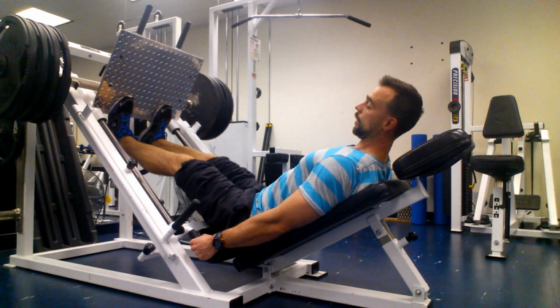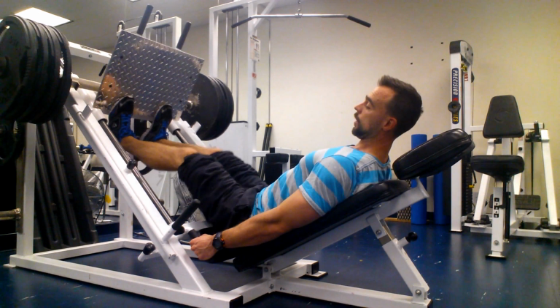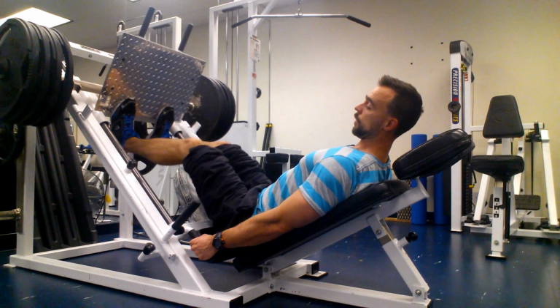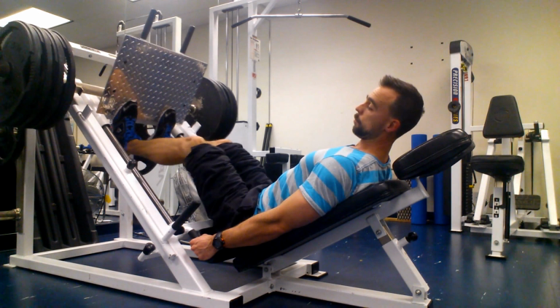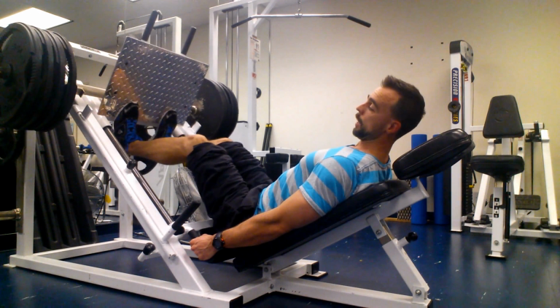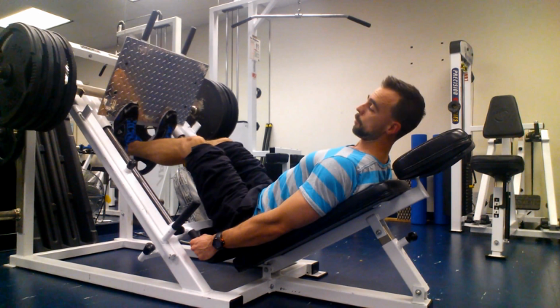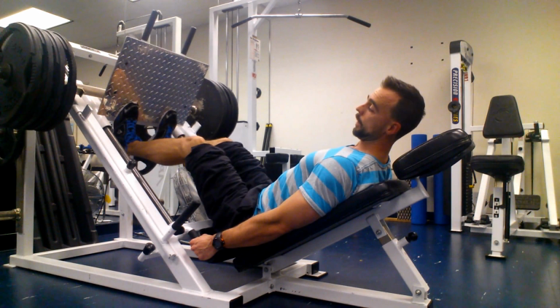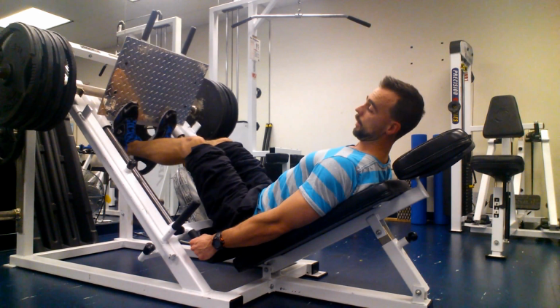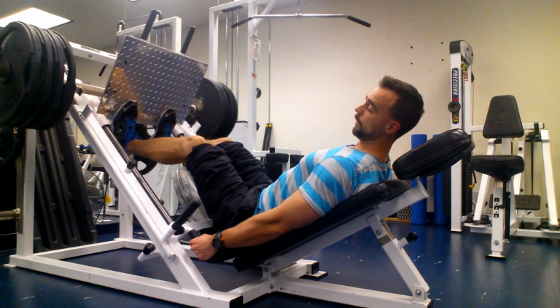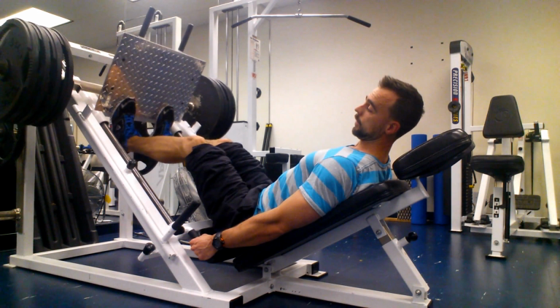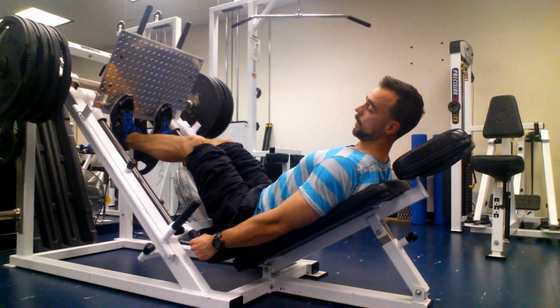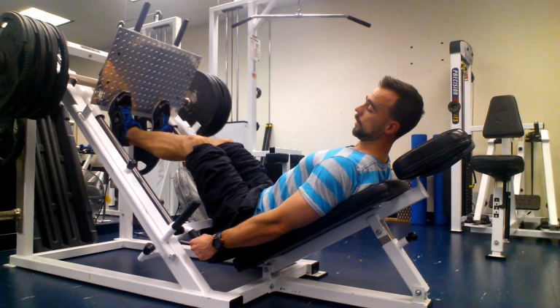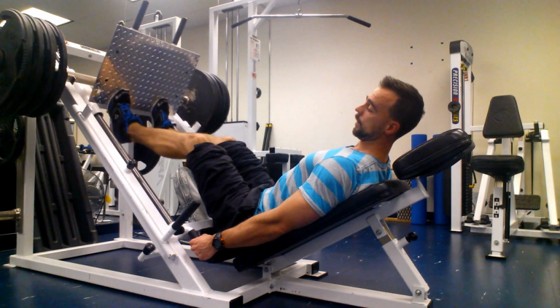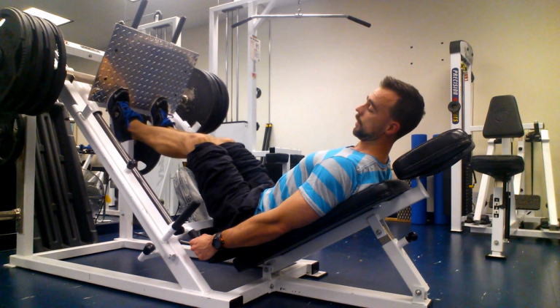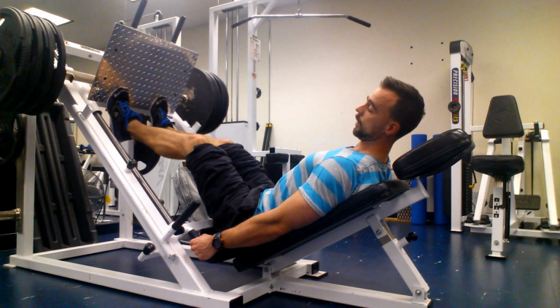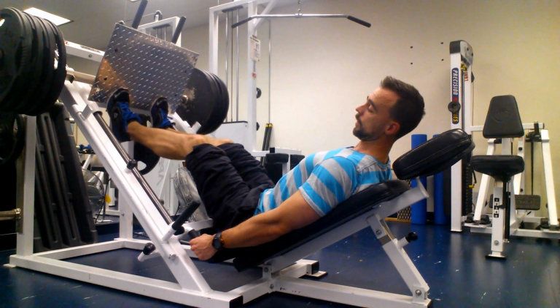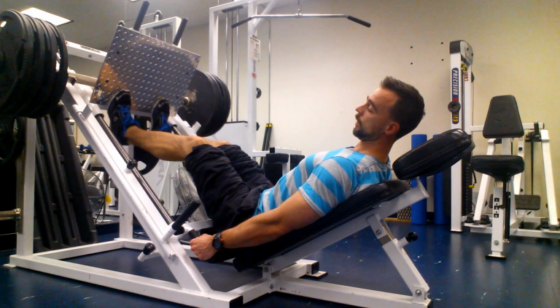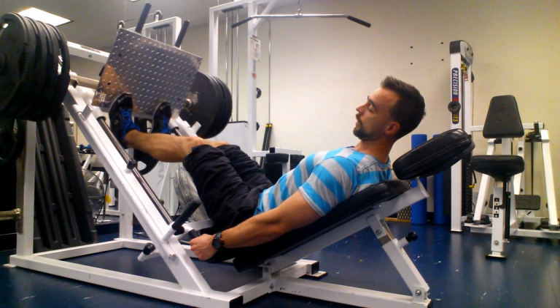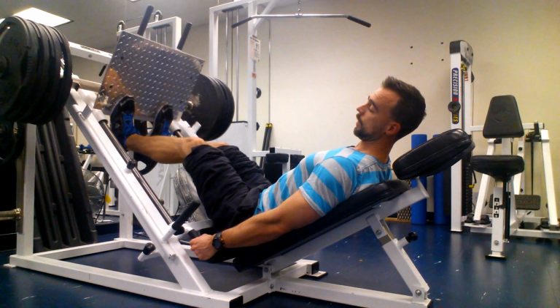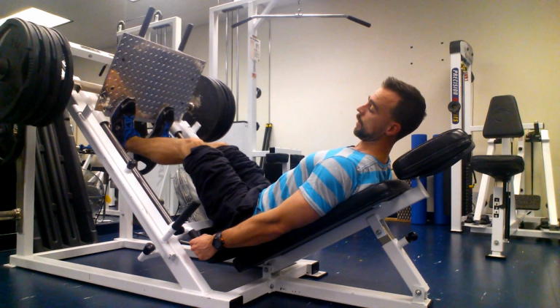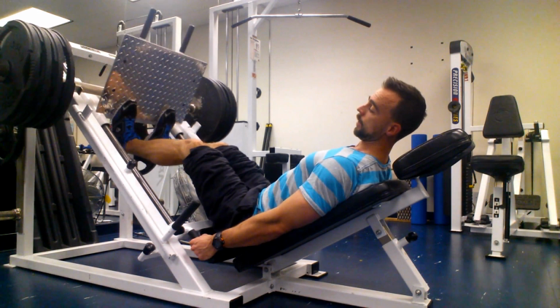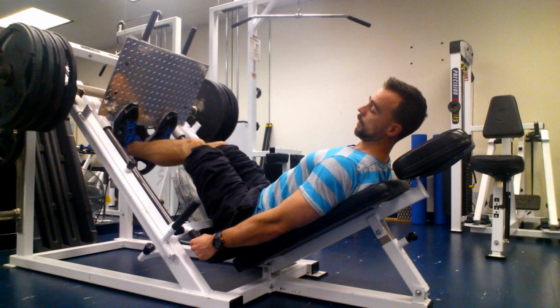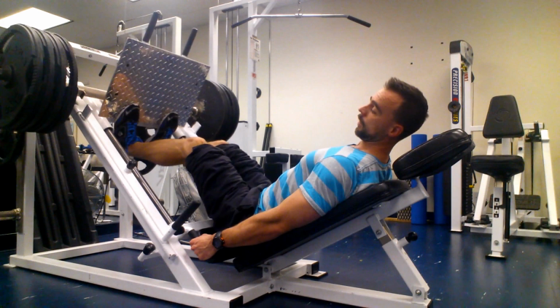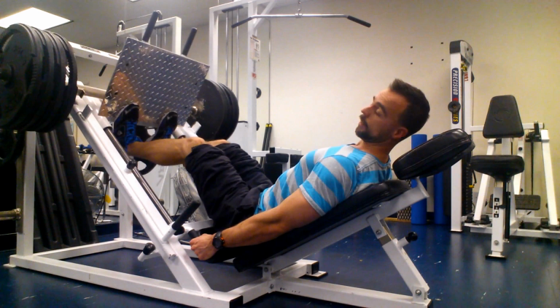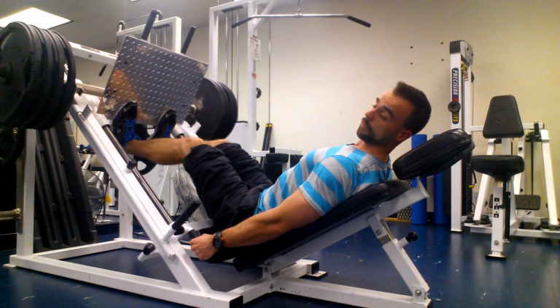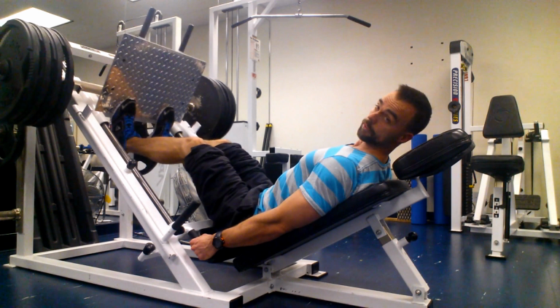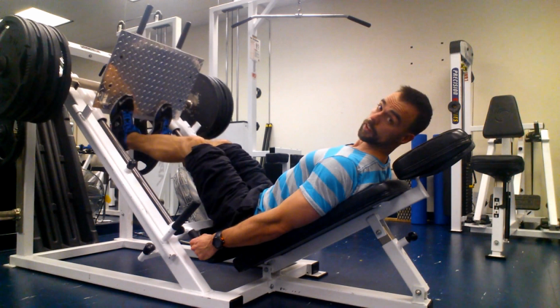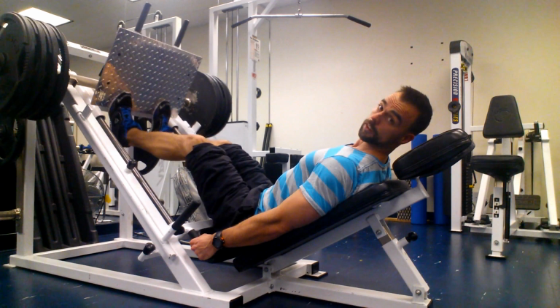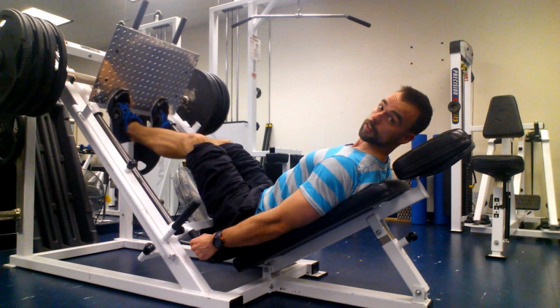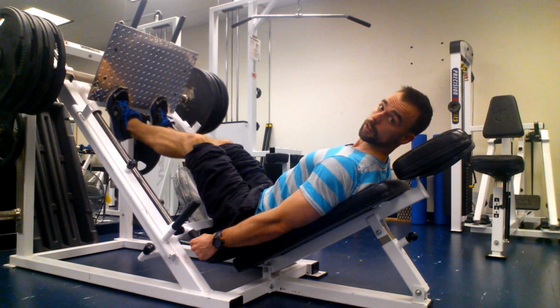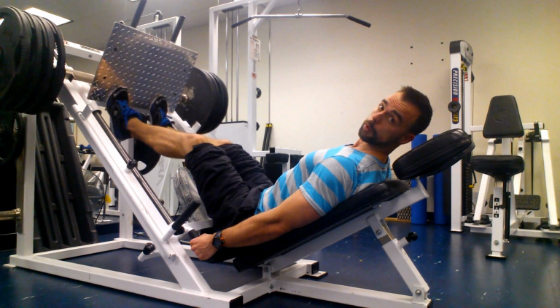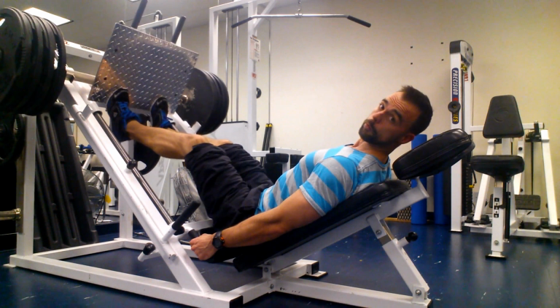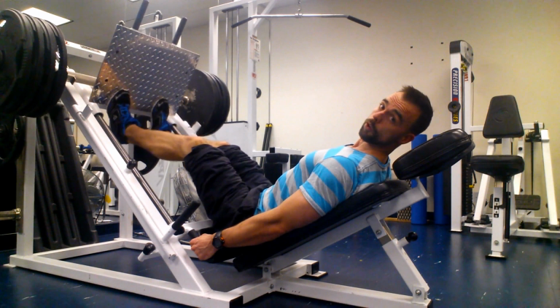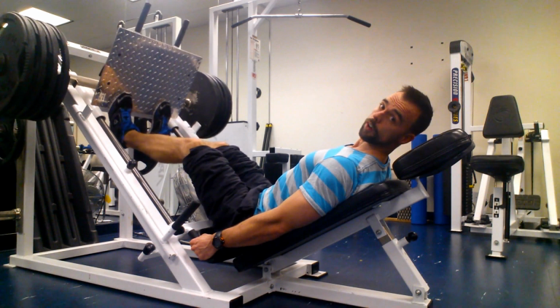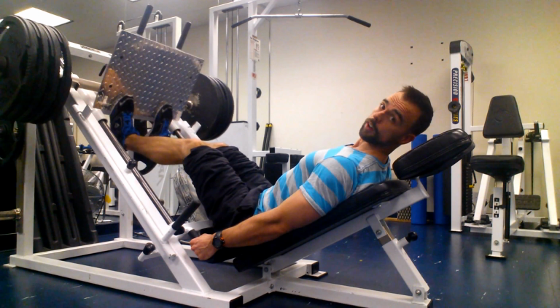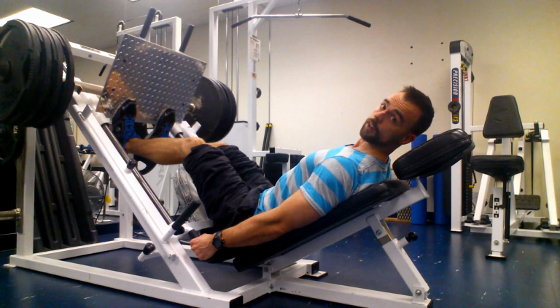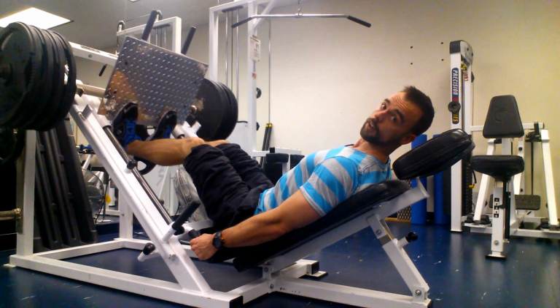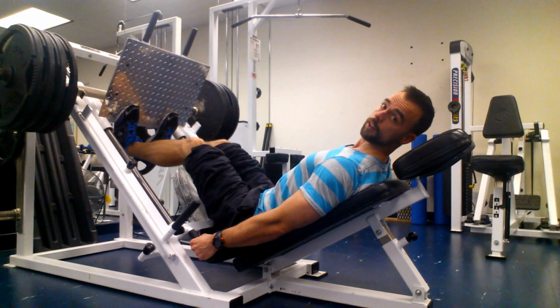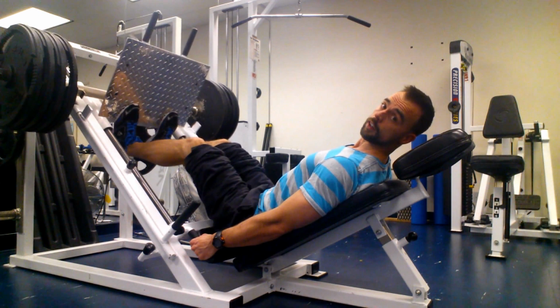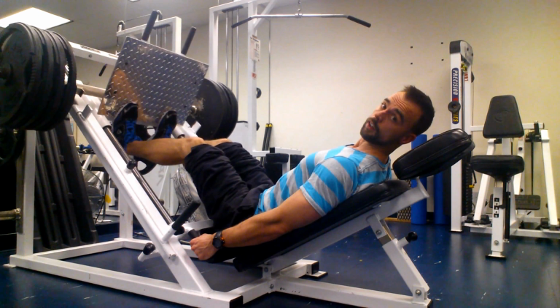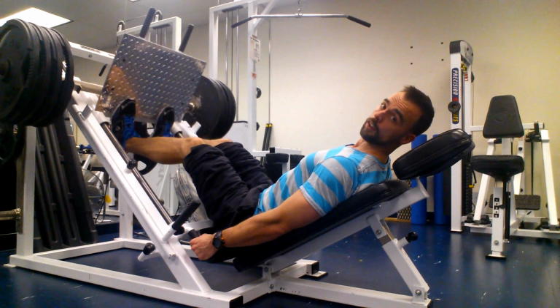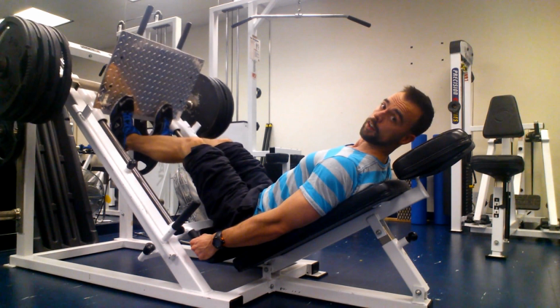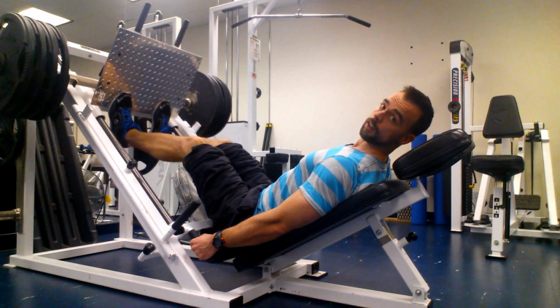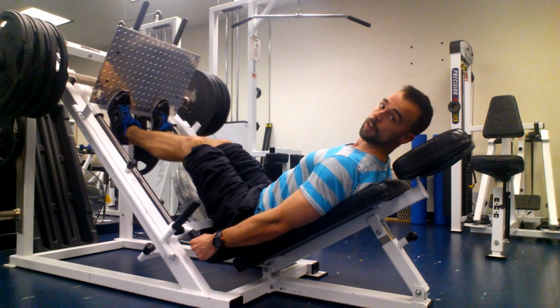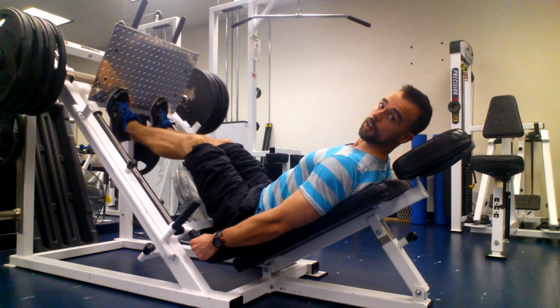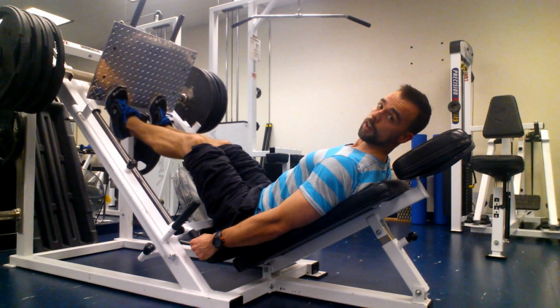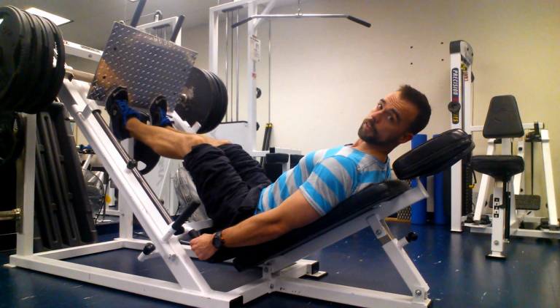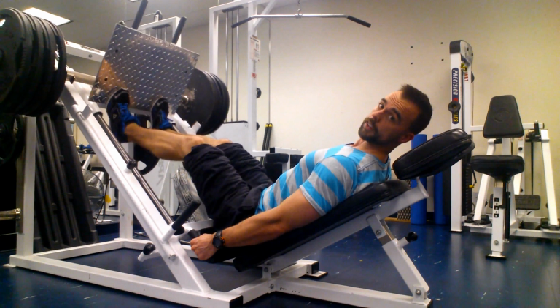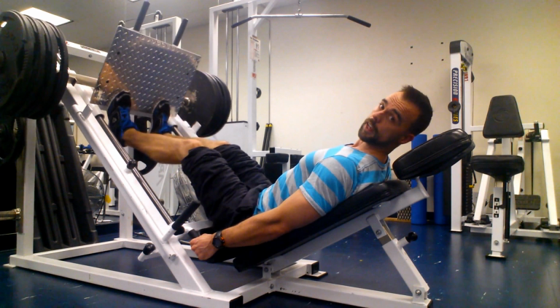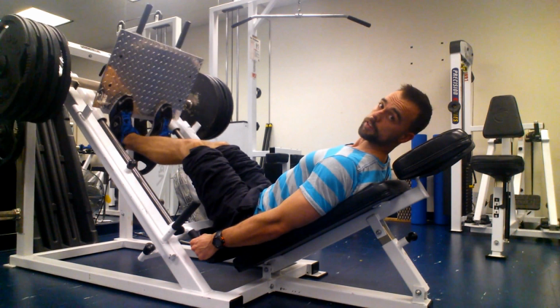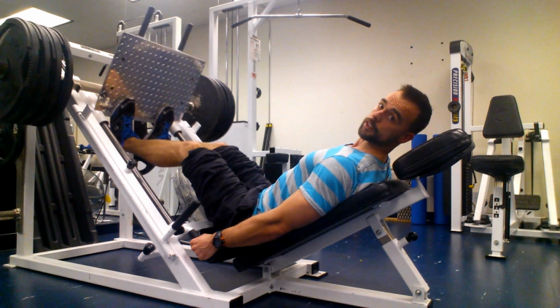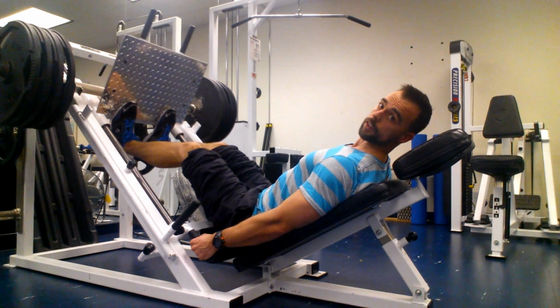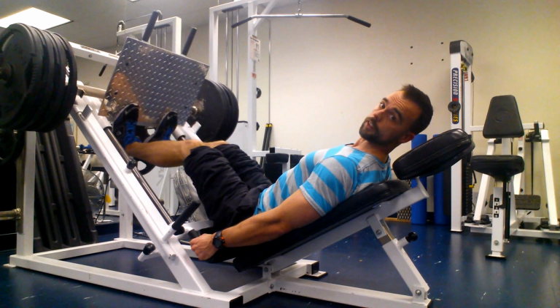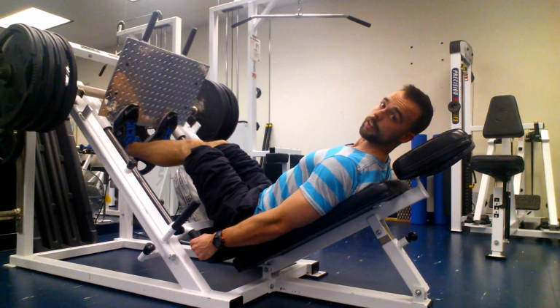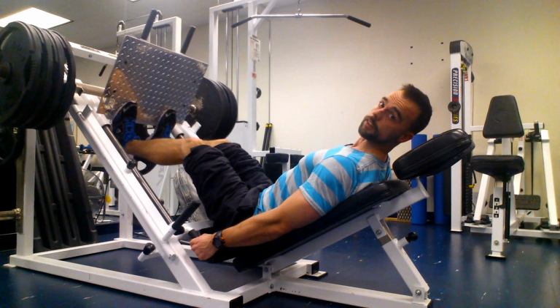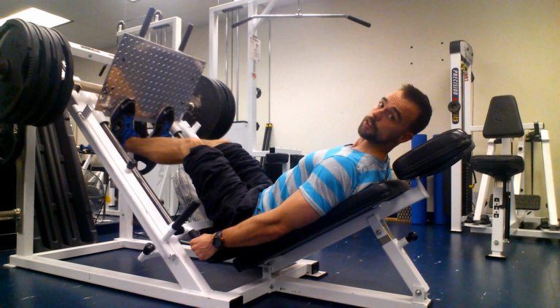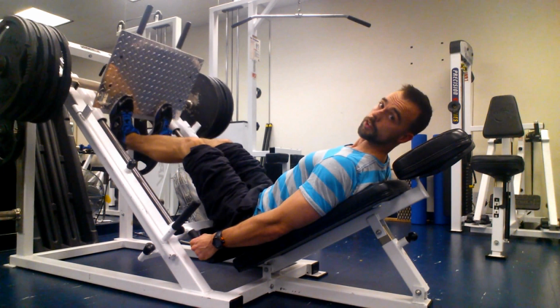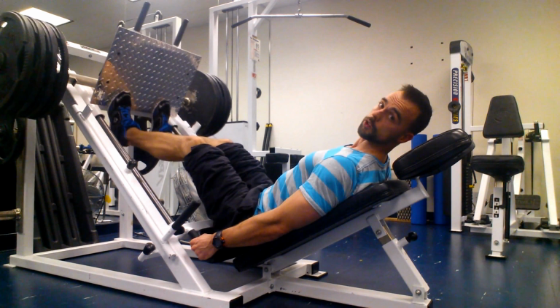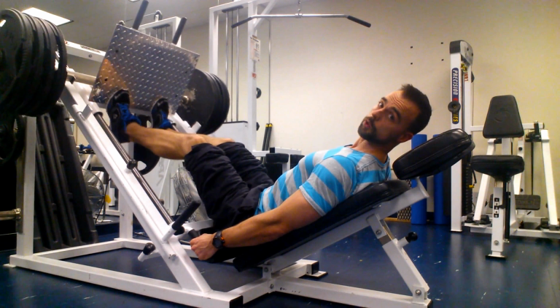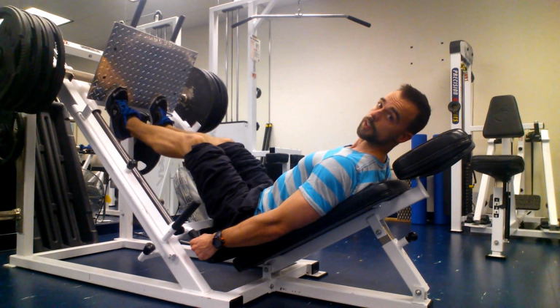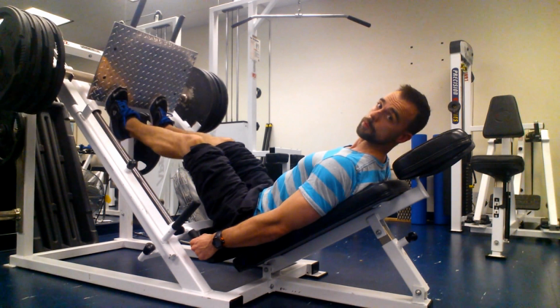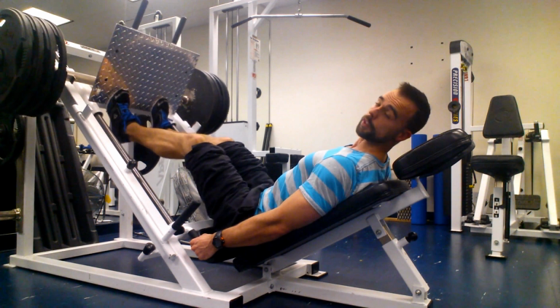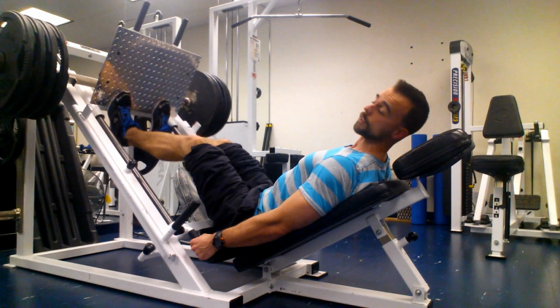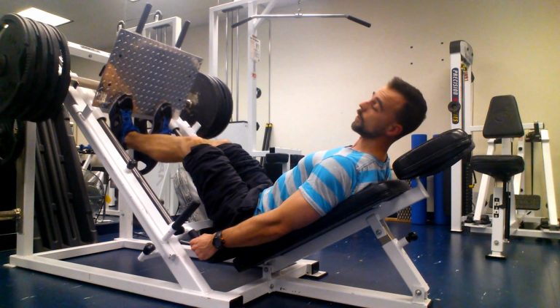If I bend my knees, you're going to feel it a little bit more on the calves that are underneath — so the soleus muscle.